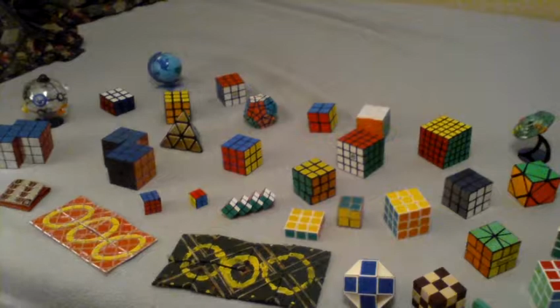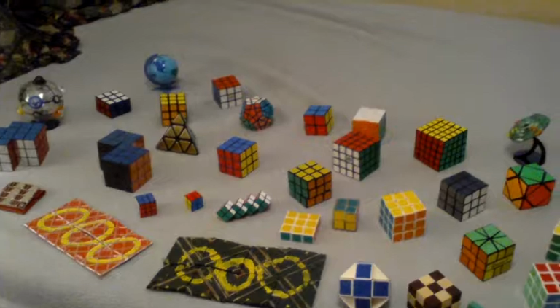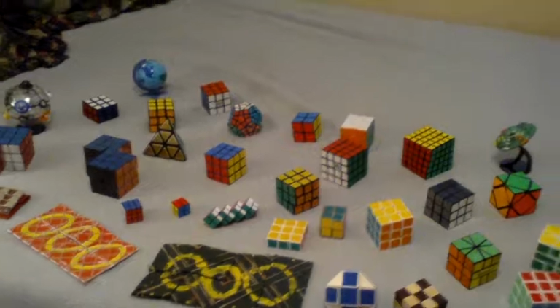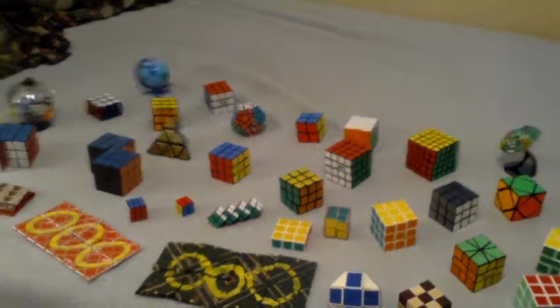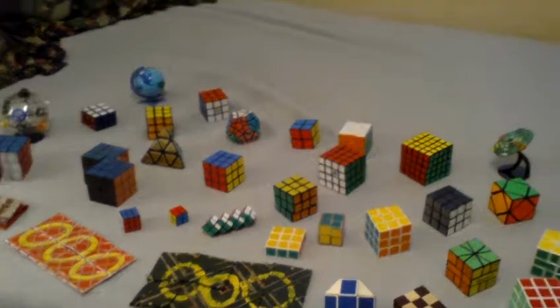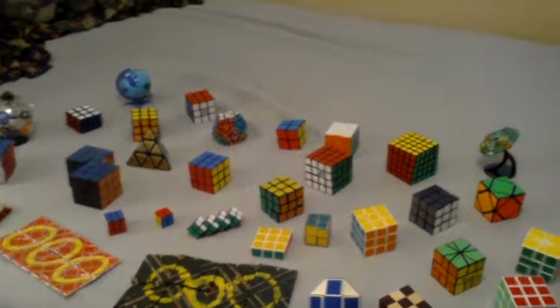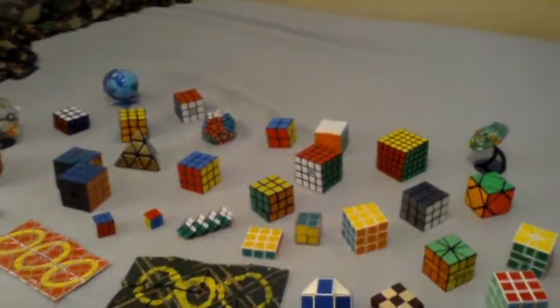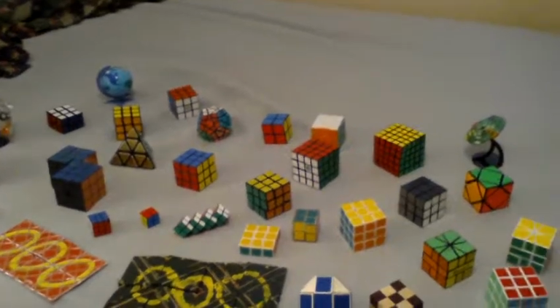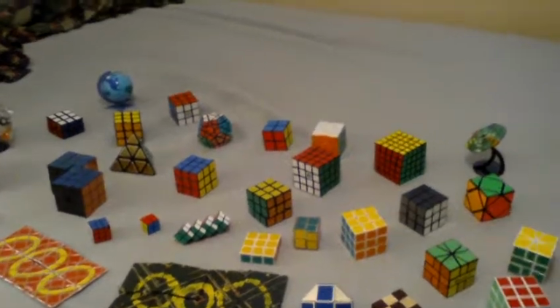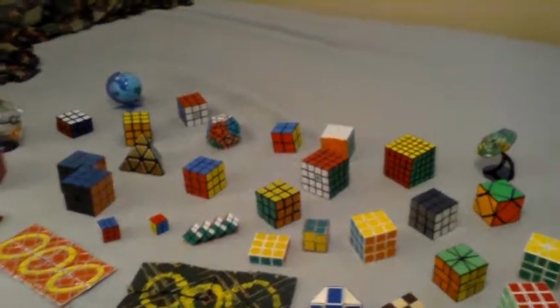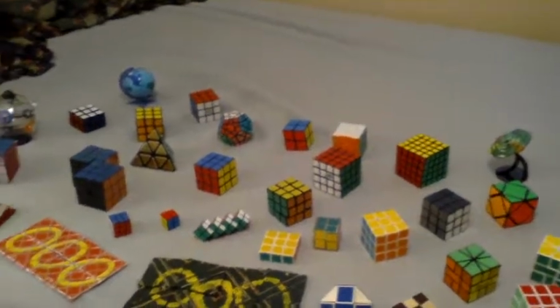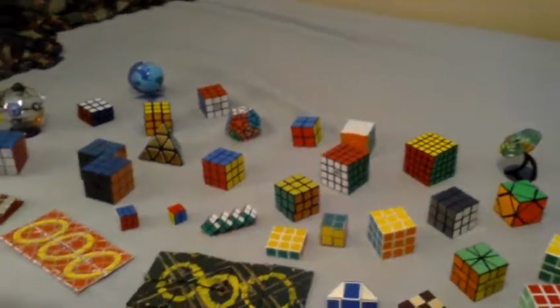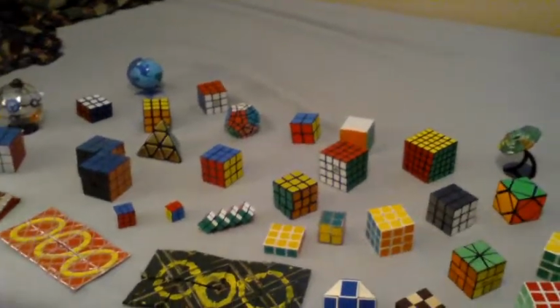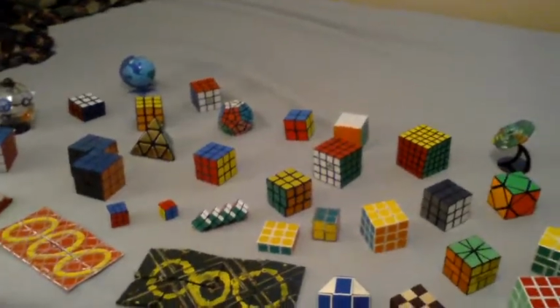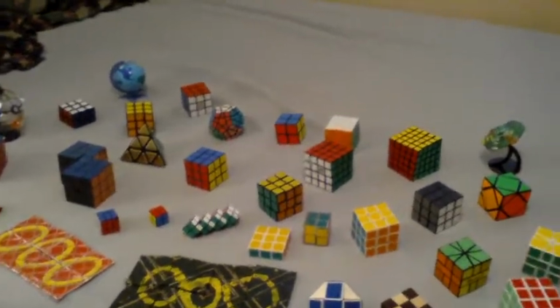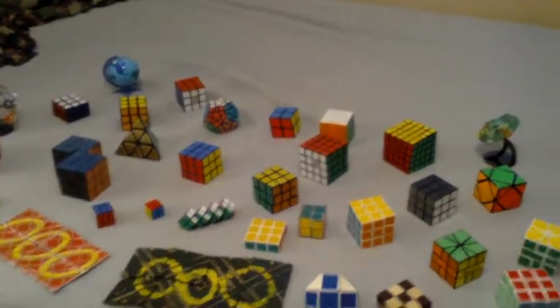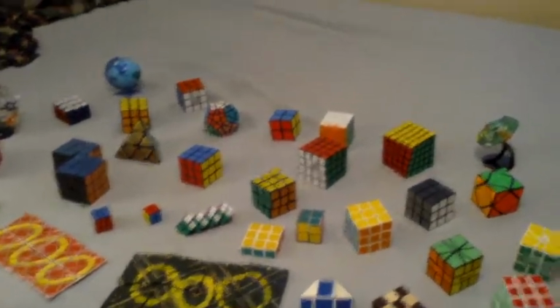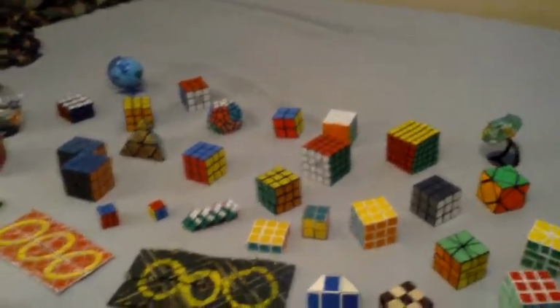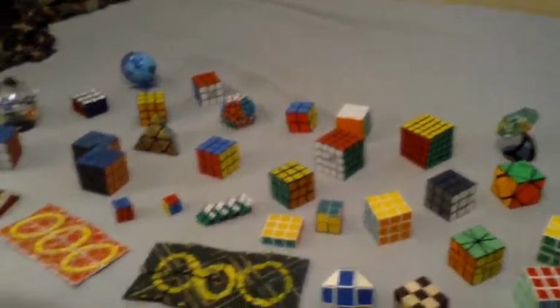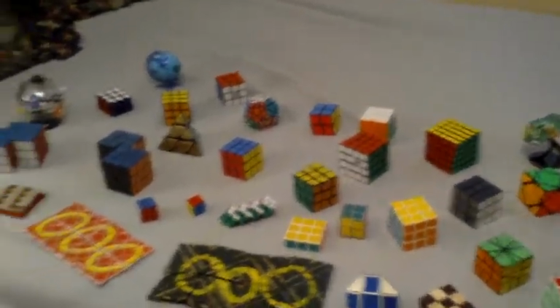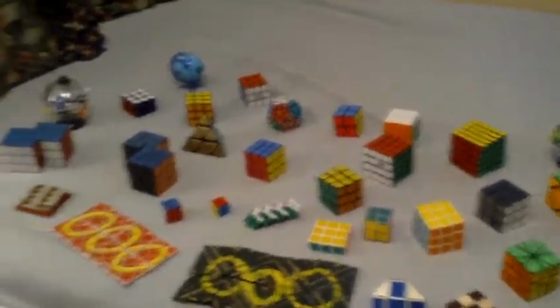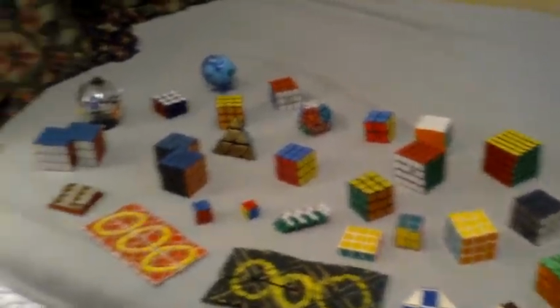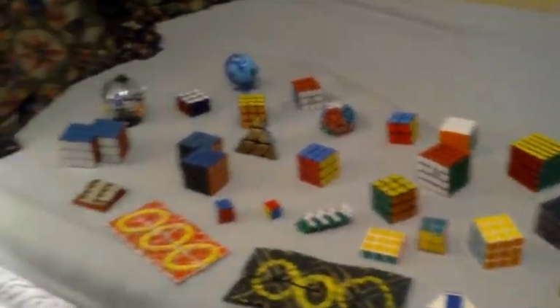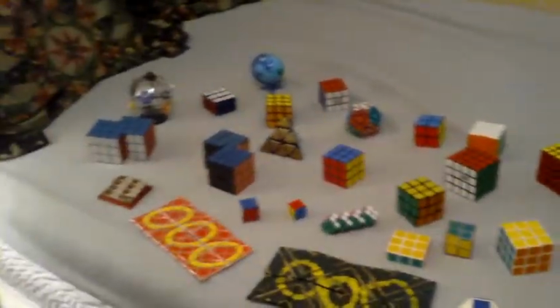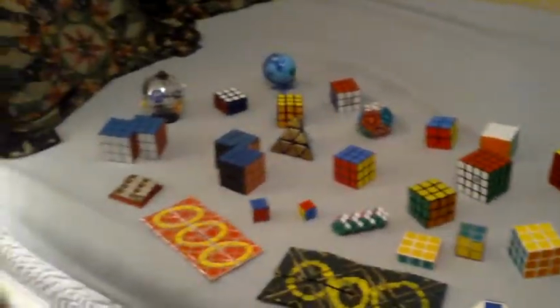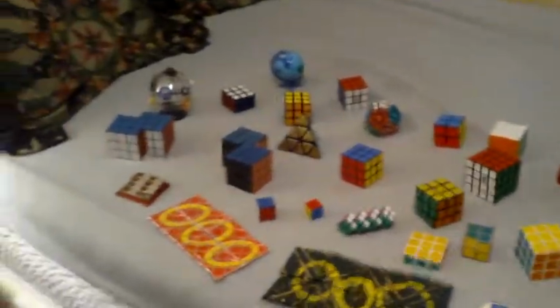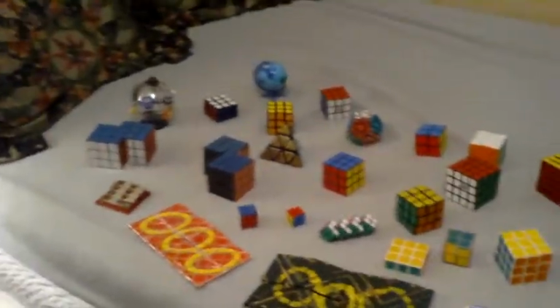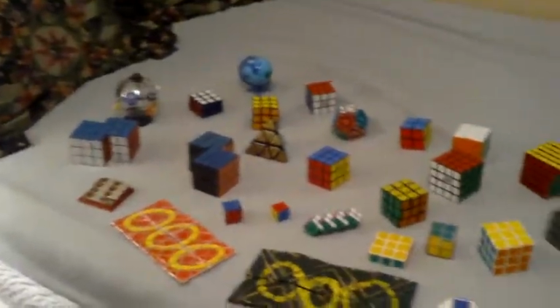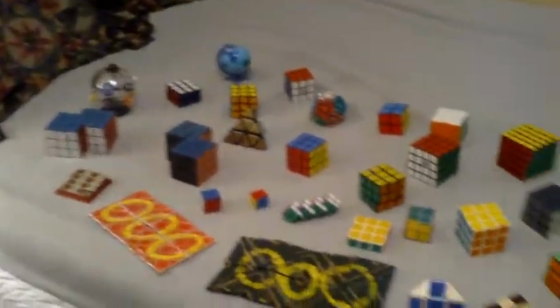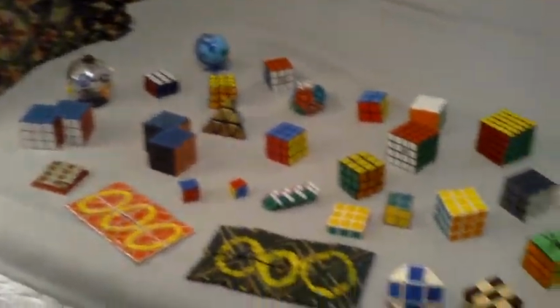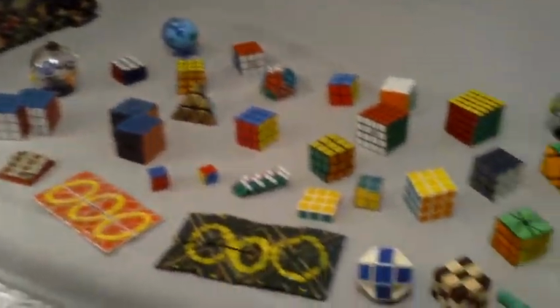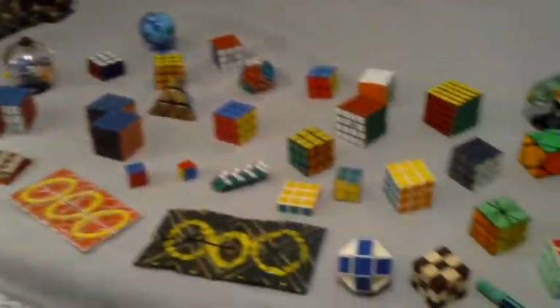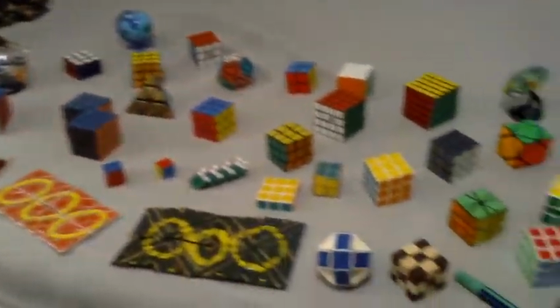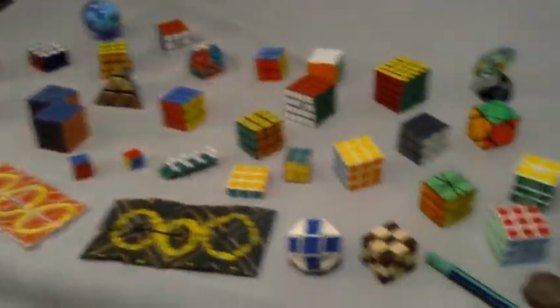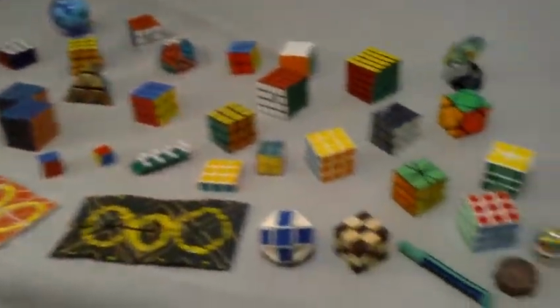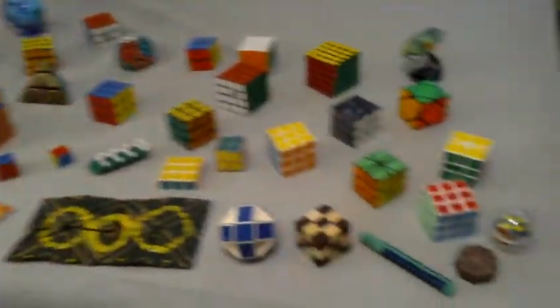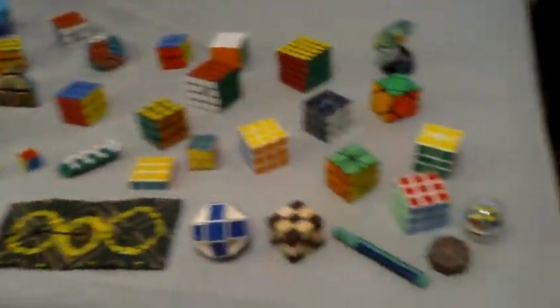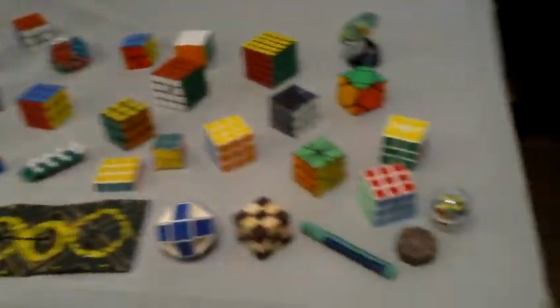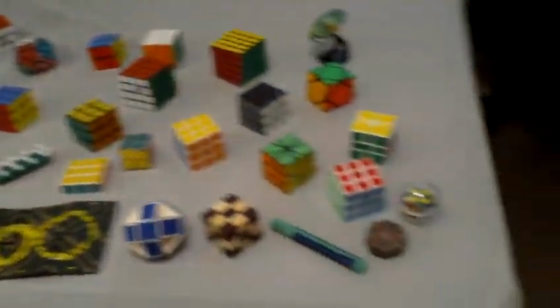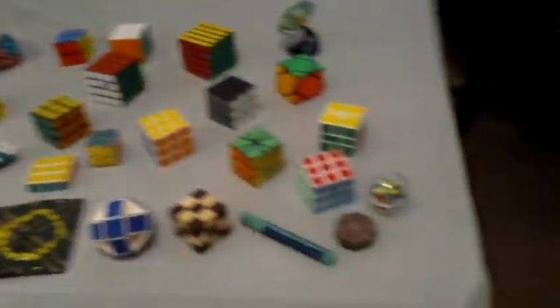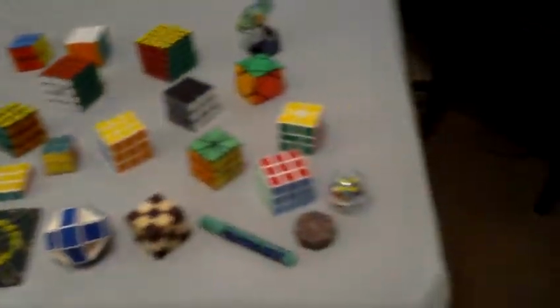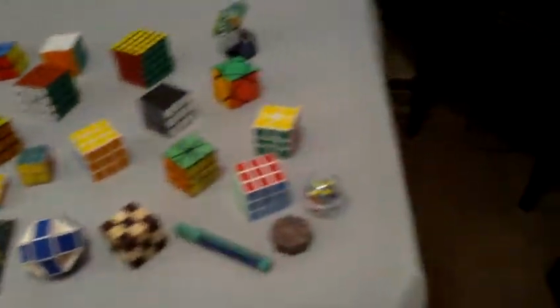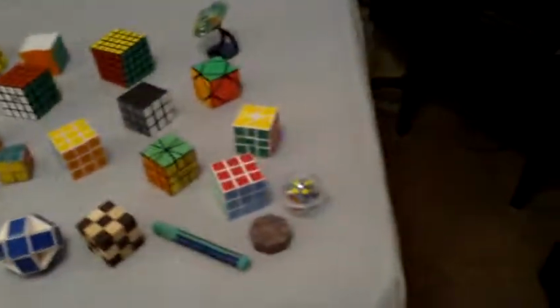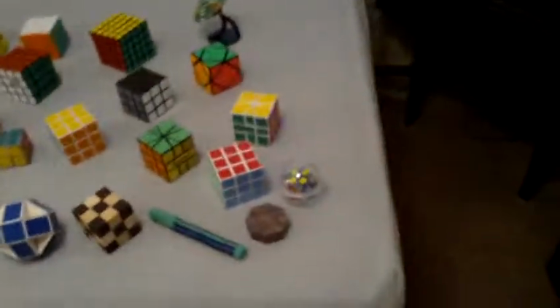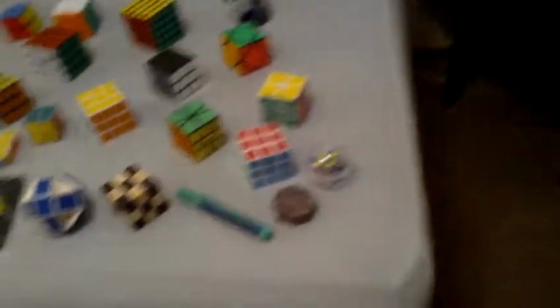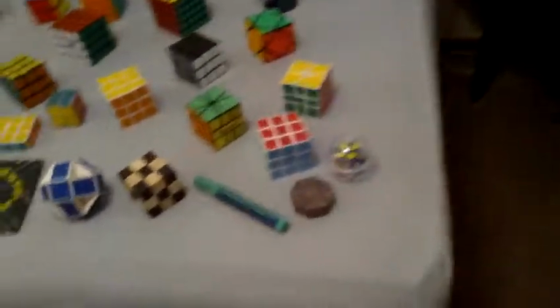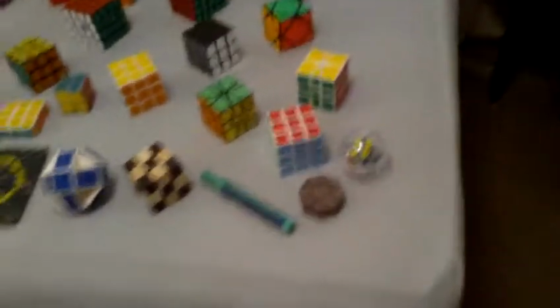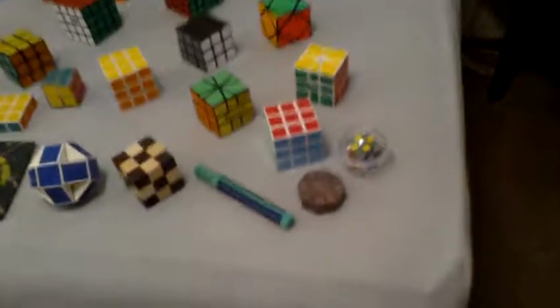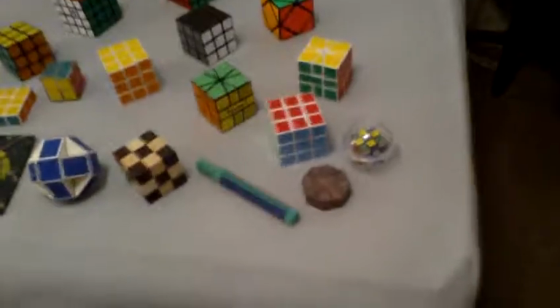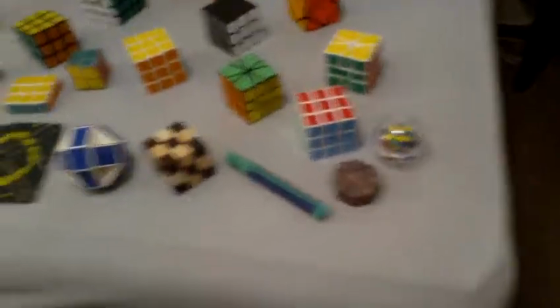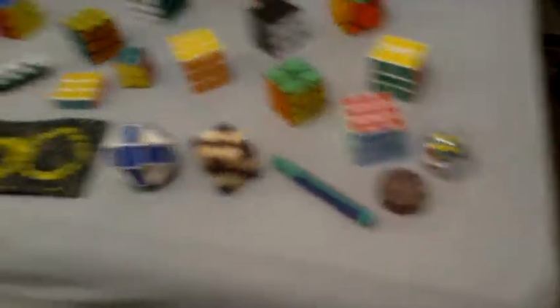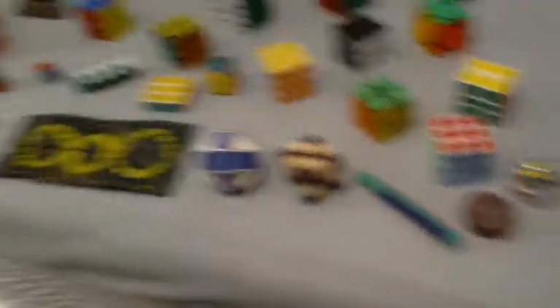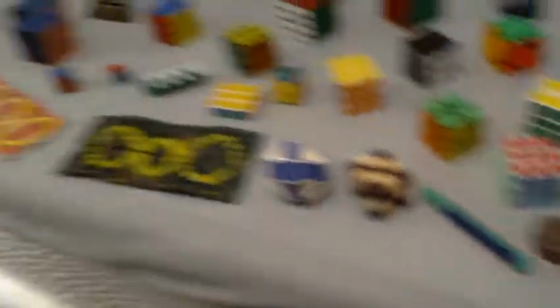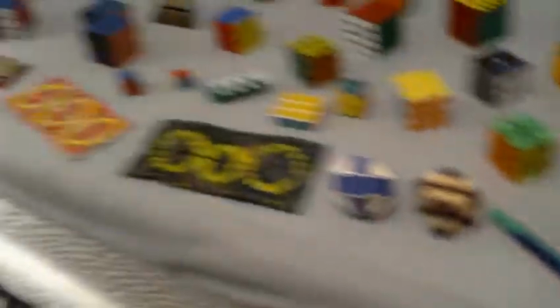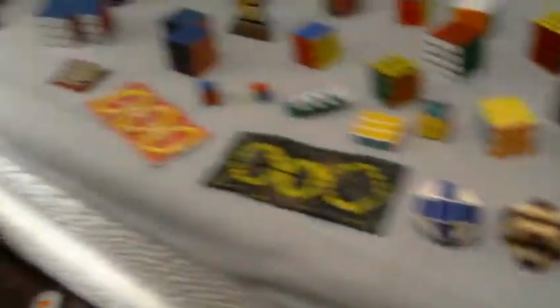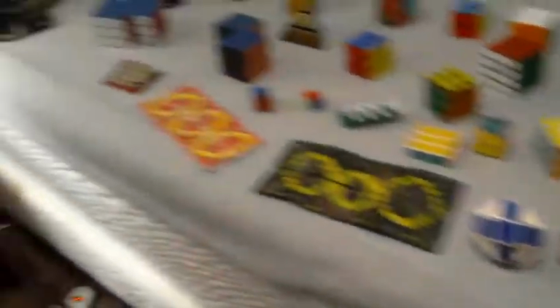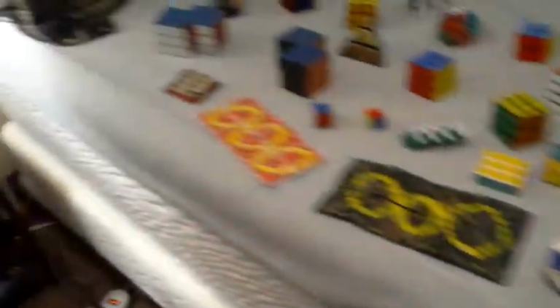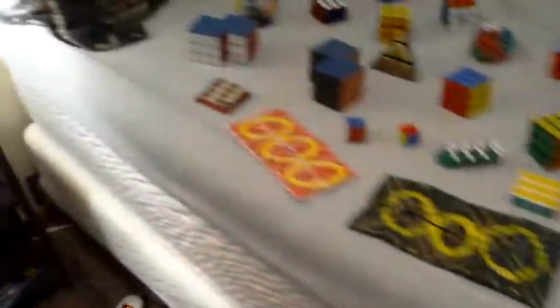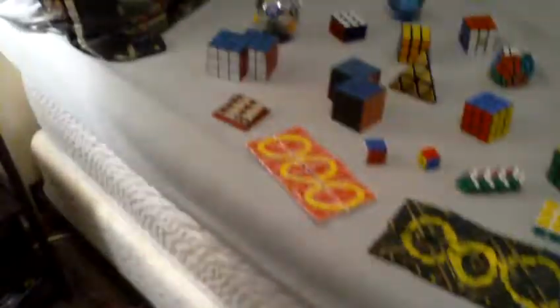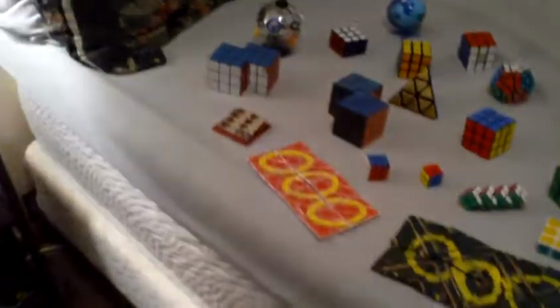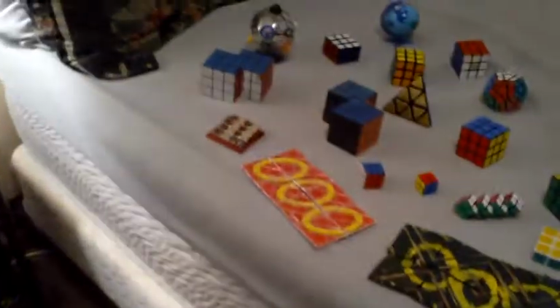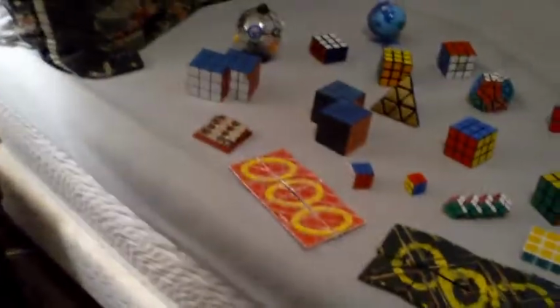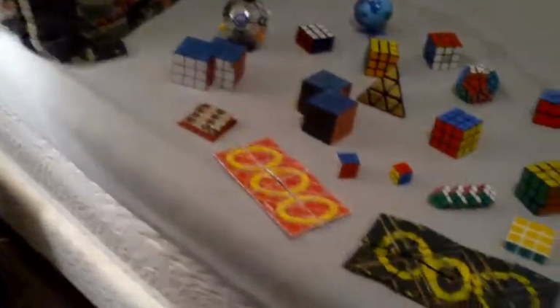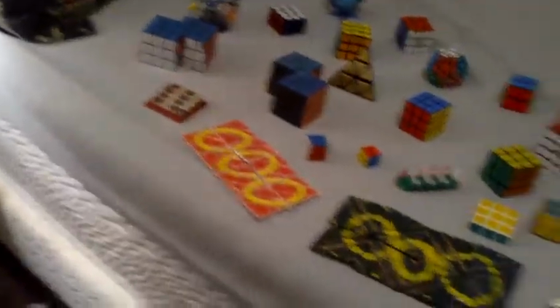Hello YouTube. This is a video of my puzzle collection. Not all of these are twisty puzzles, but most of them are.